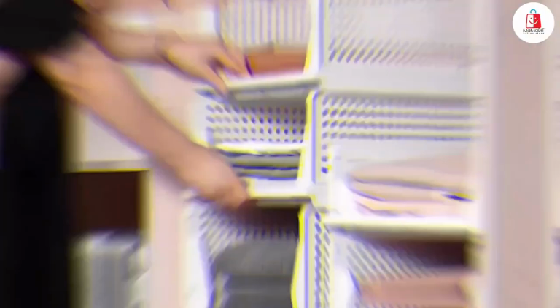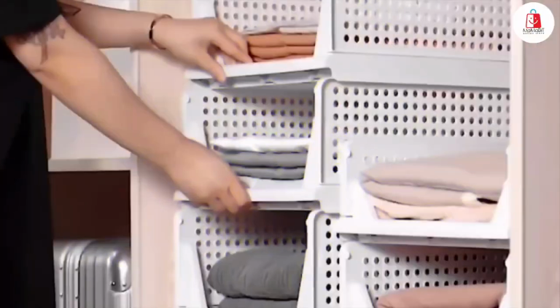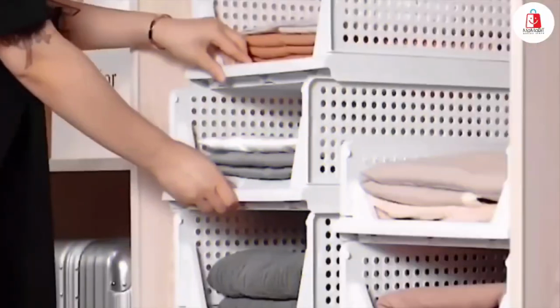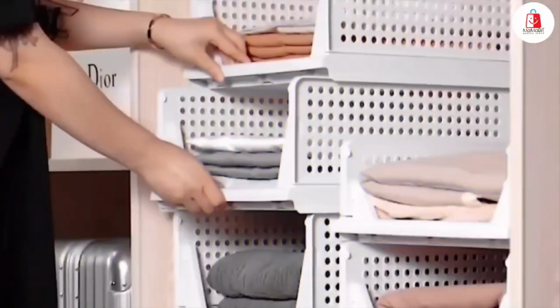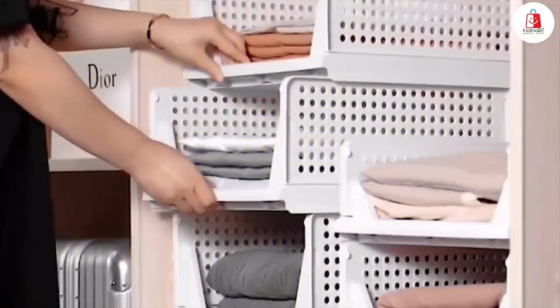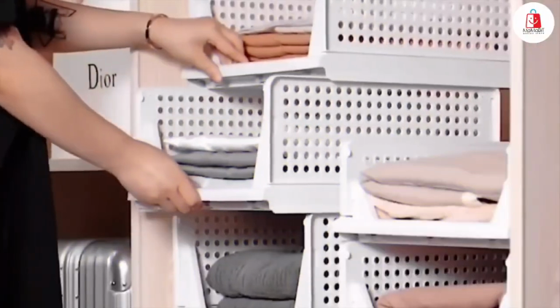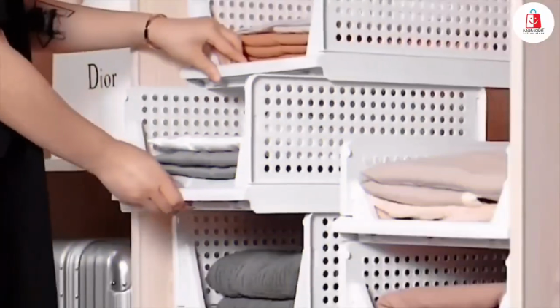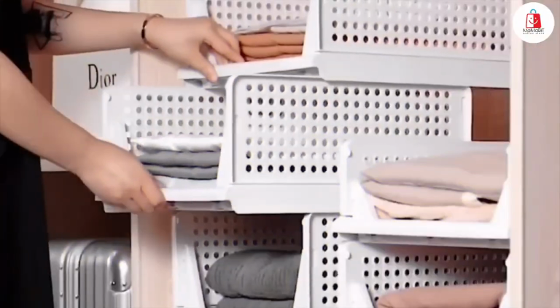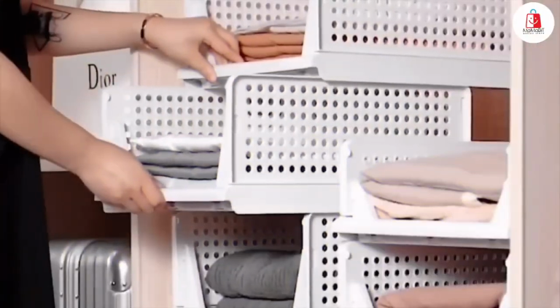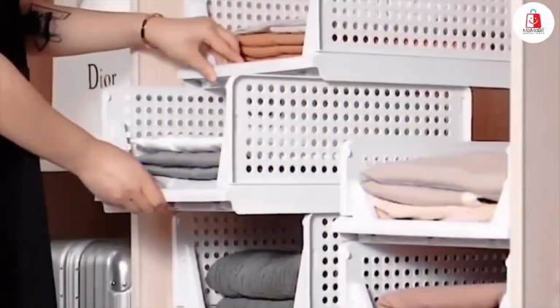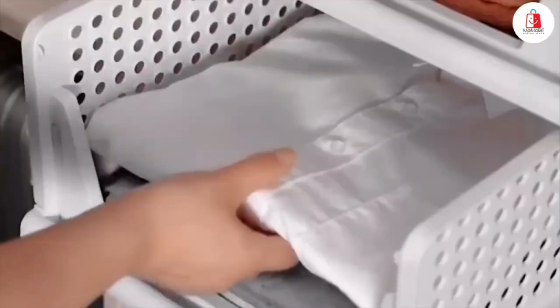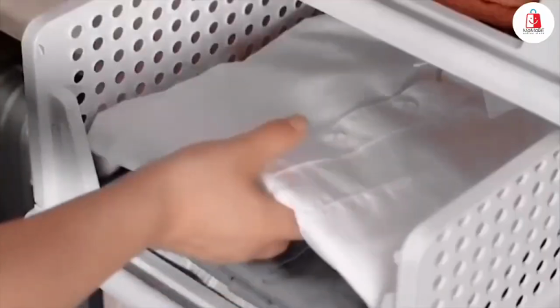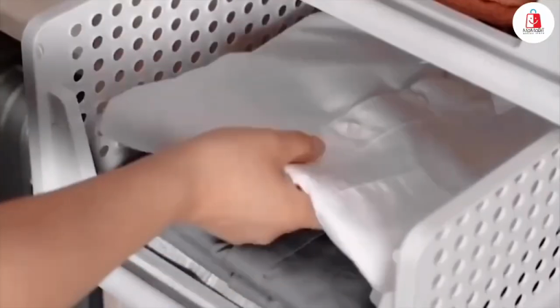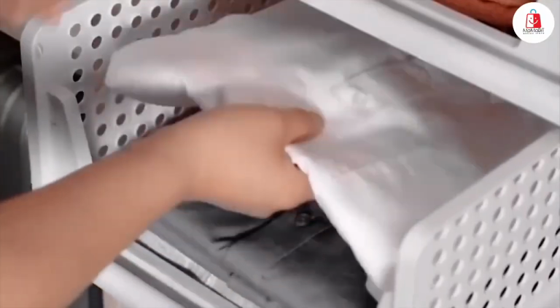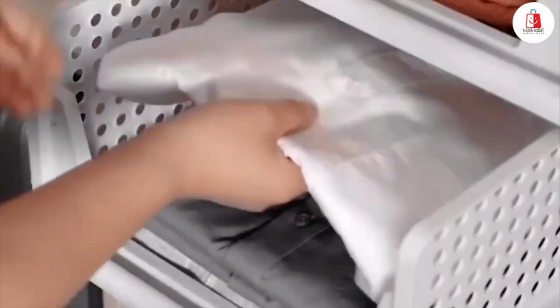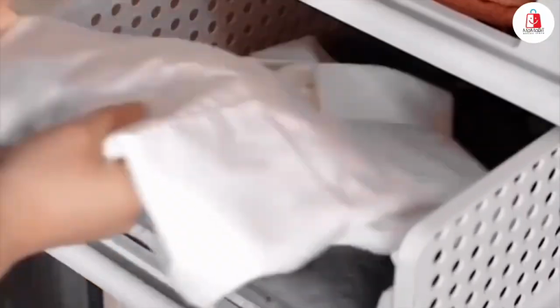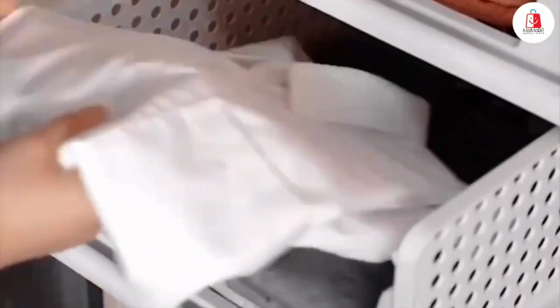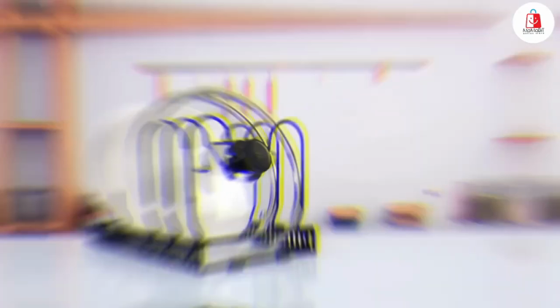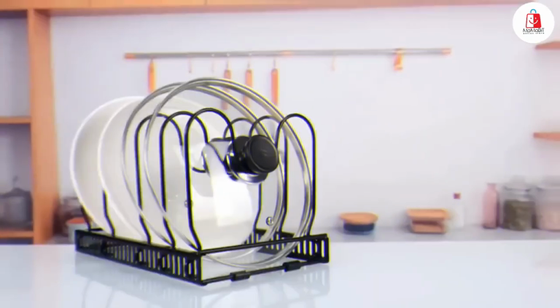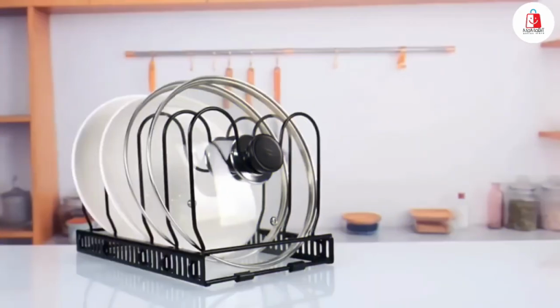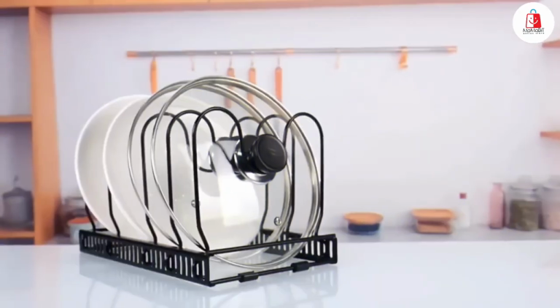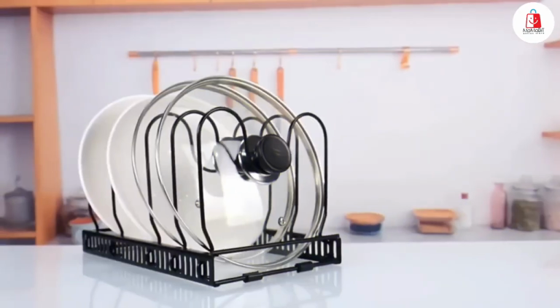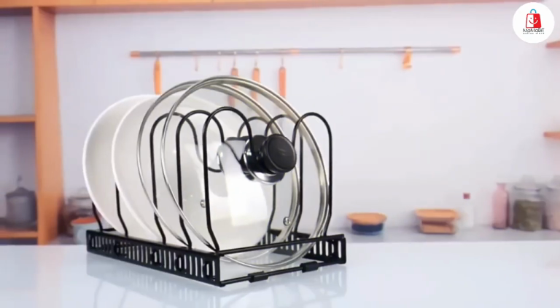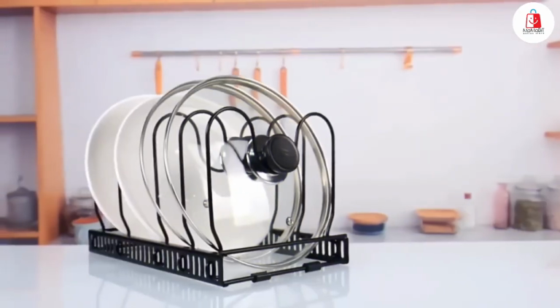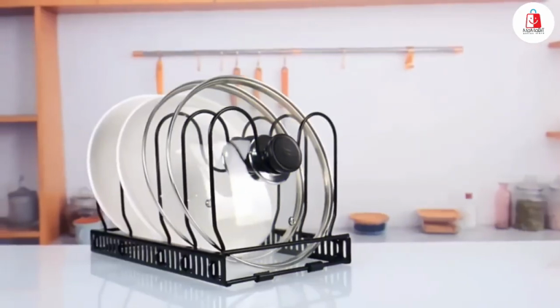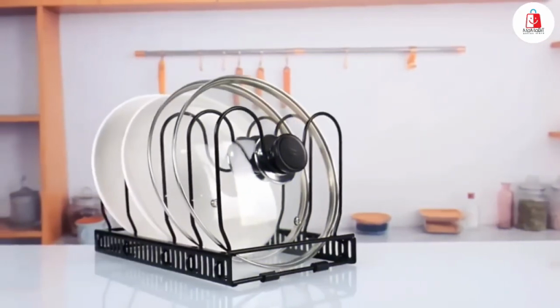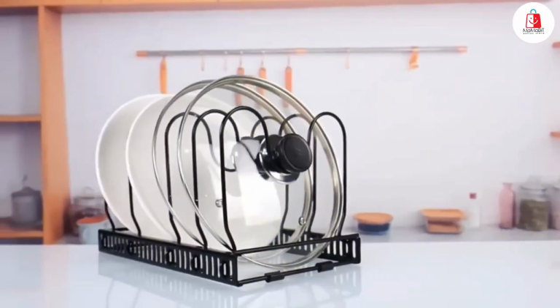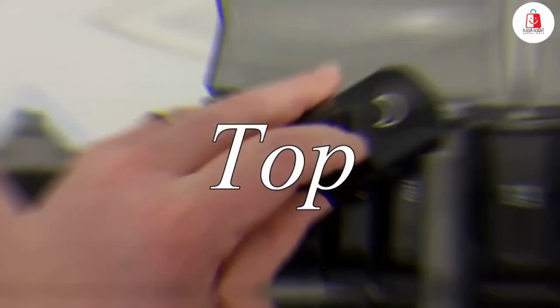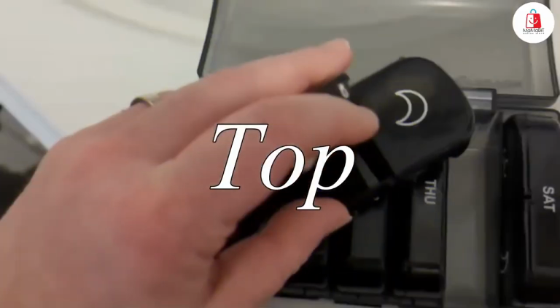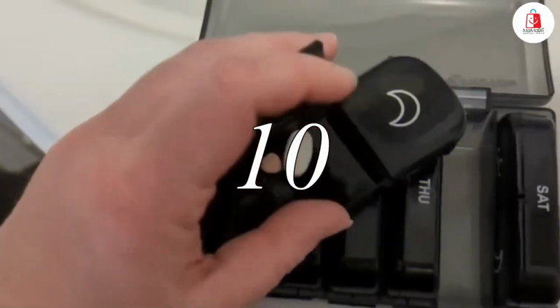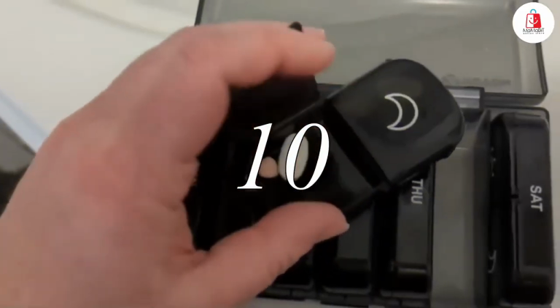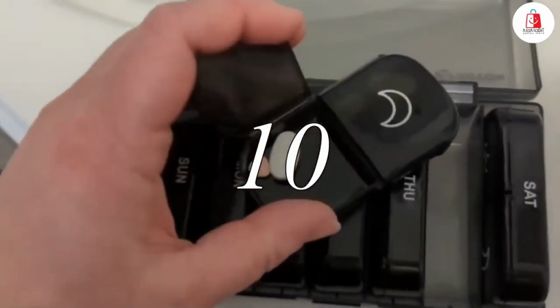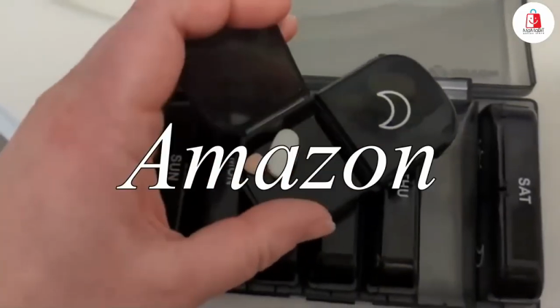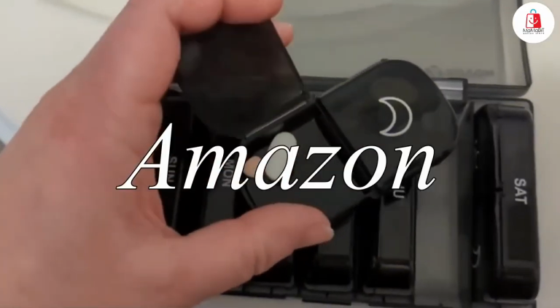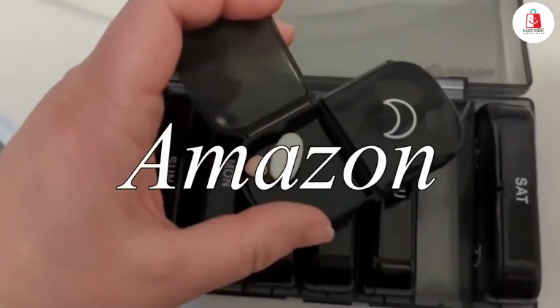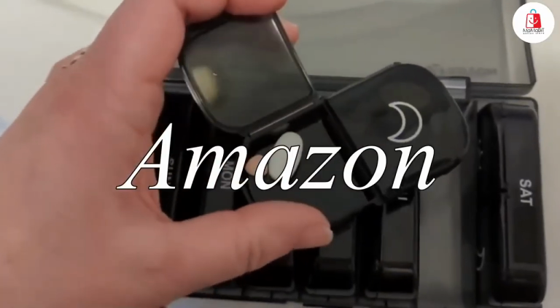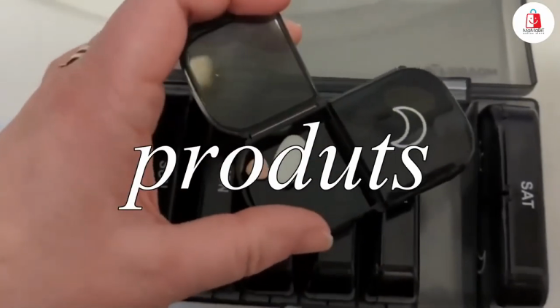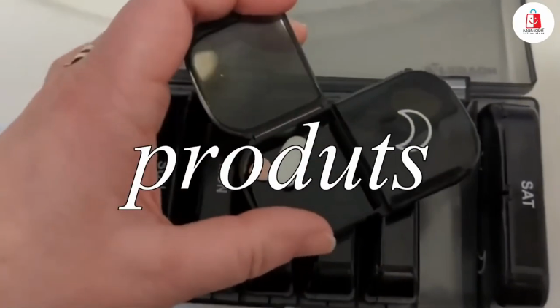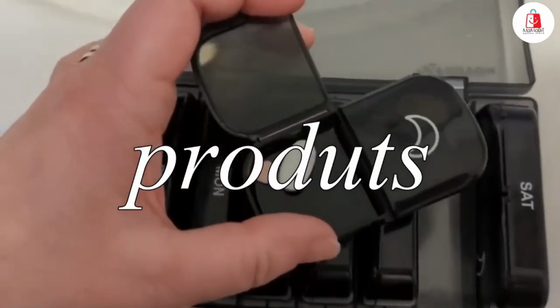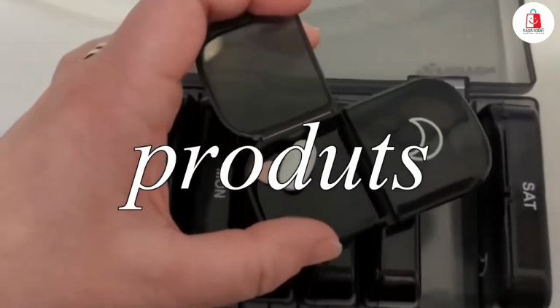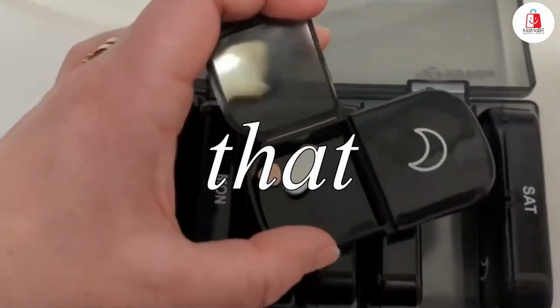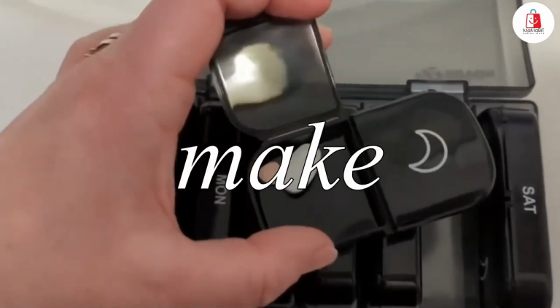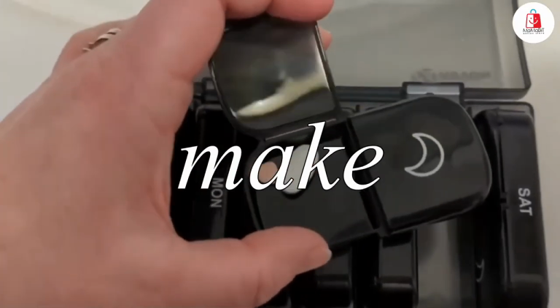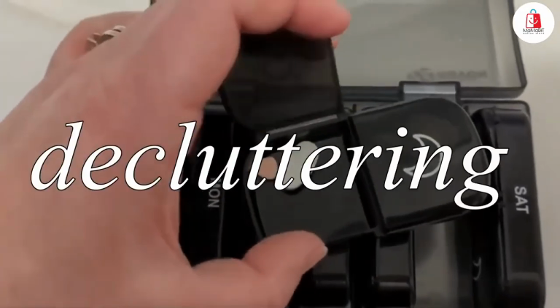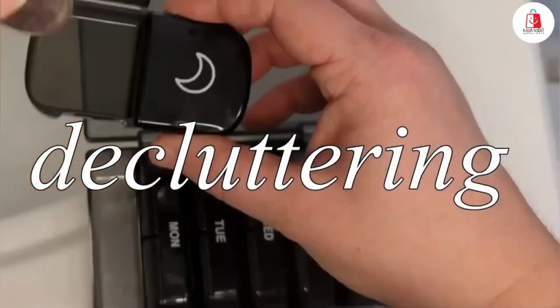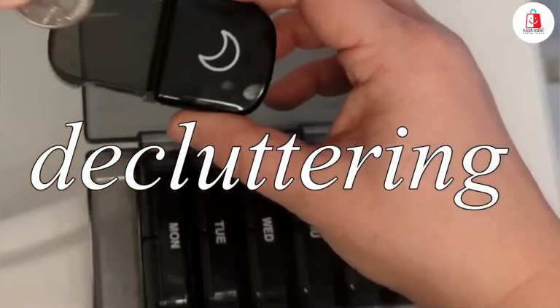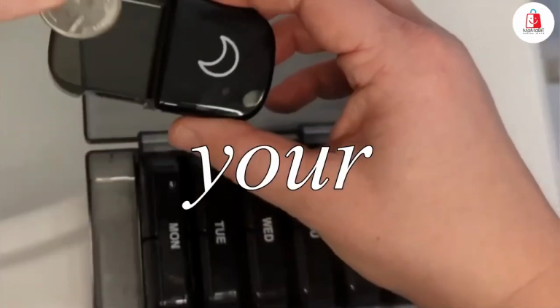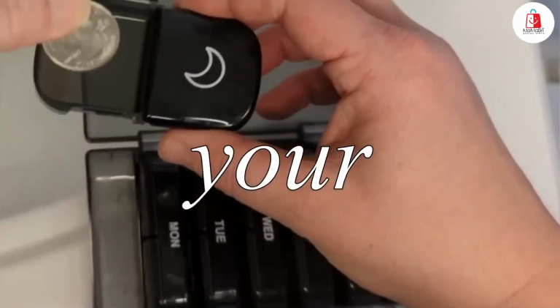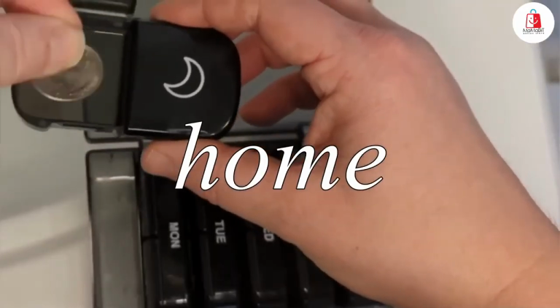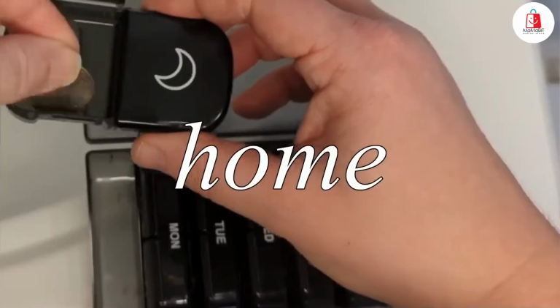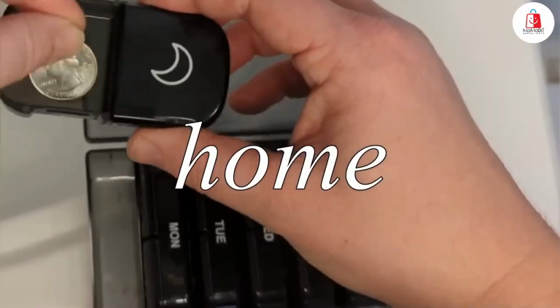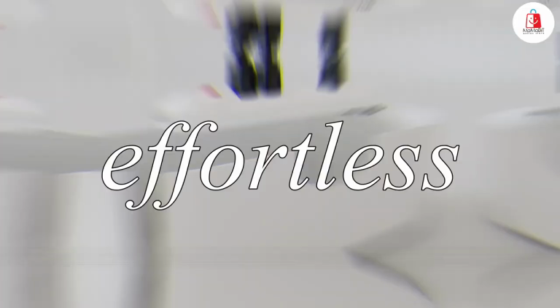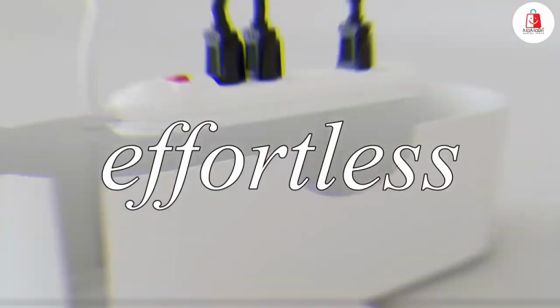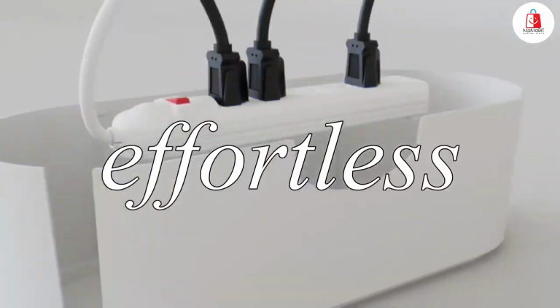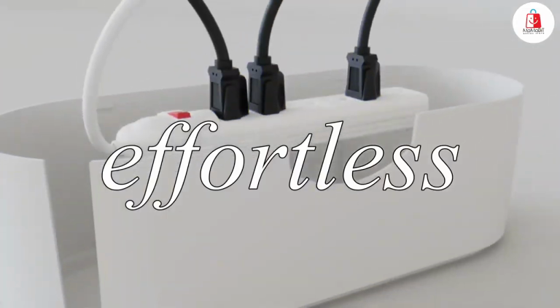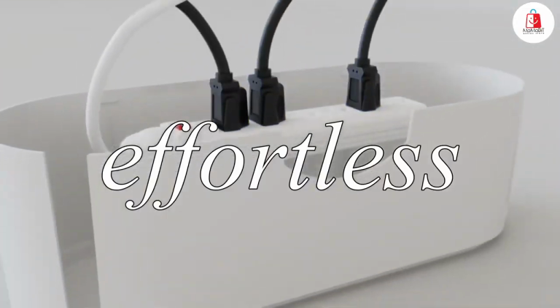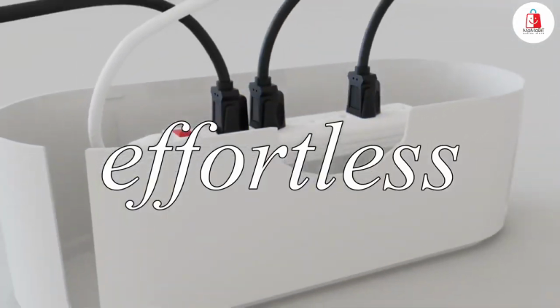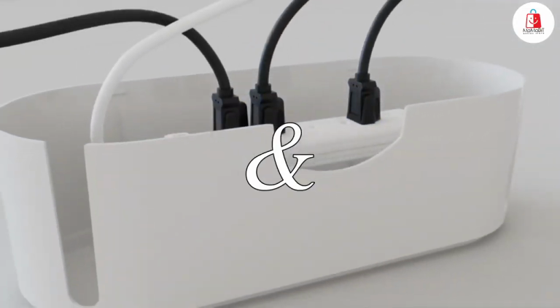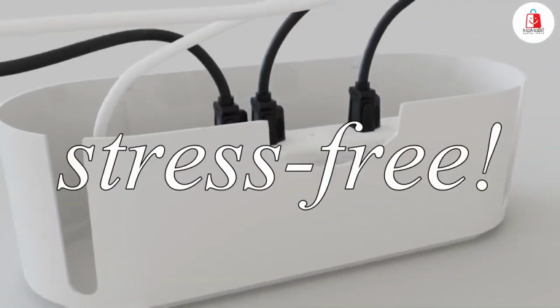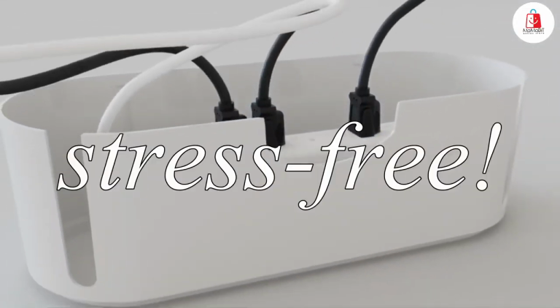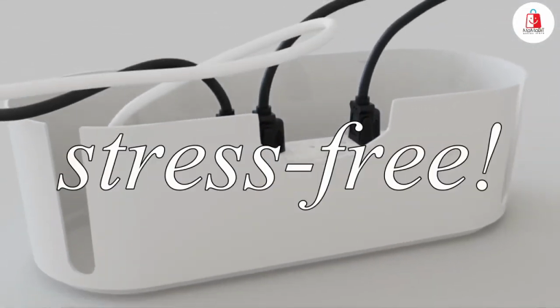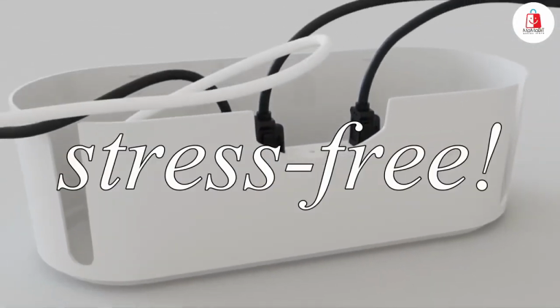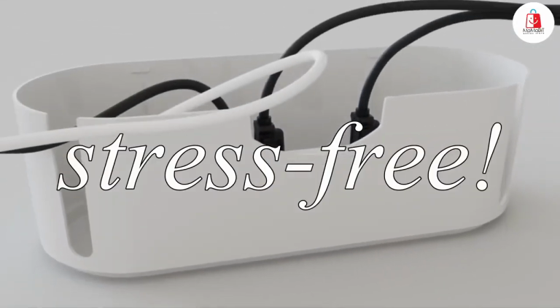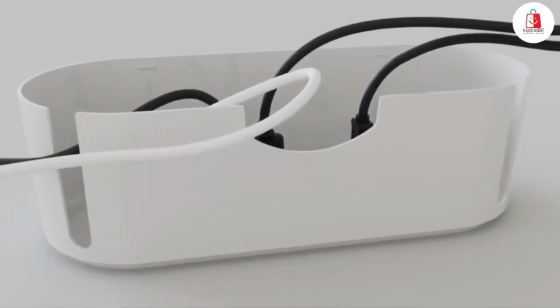Hi everyone! Feeling overwhelmed by clutter? Discover the top 10 Amazon products that make decluttering your home effortless and stress-free.